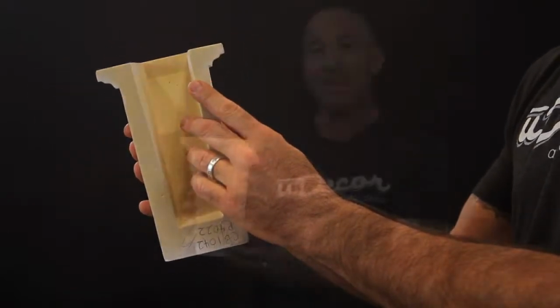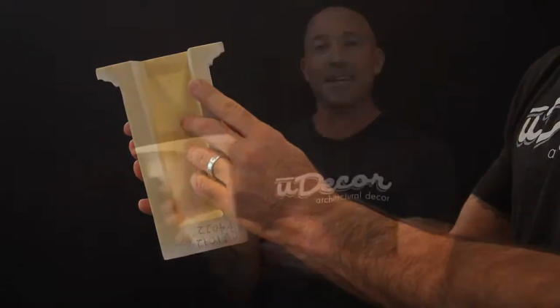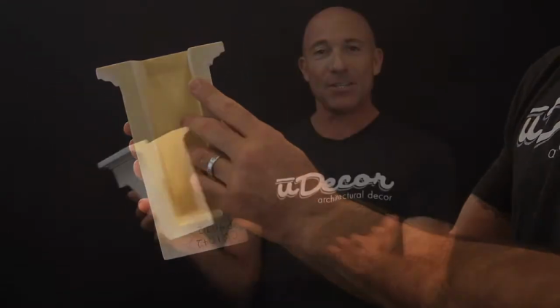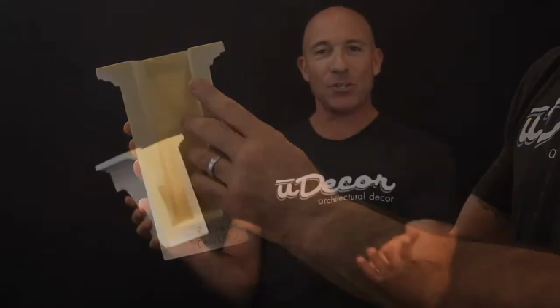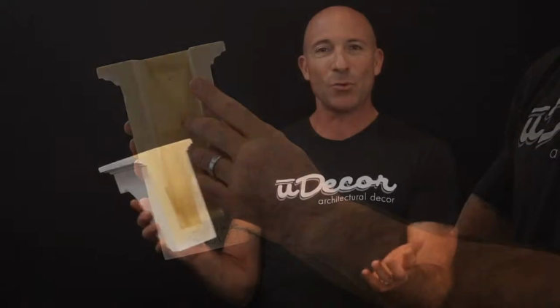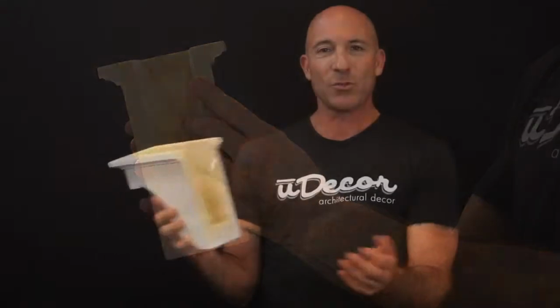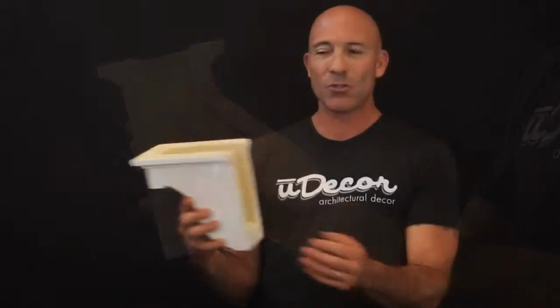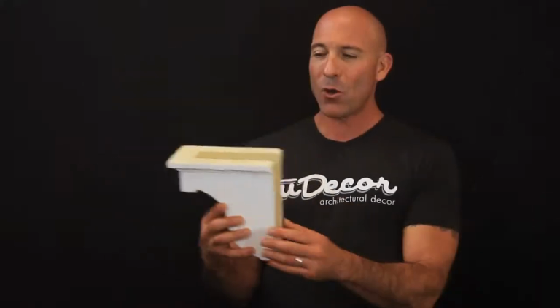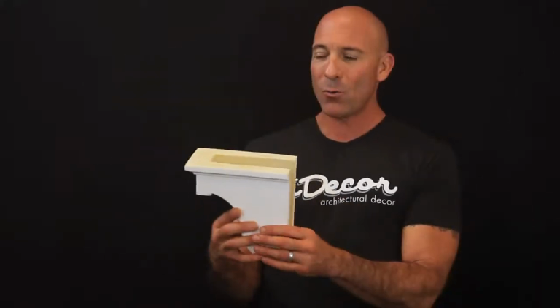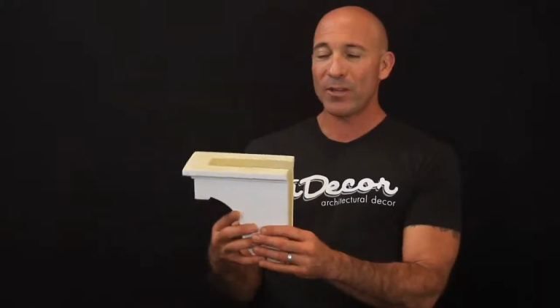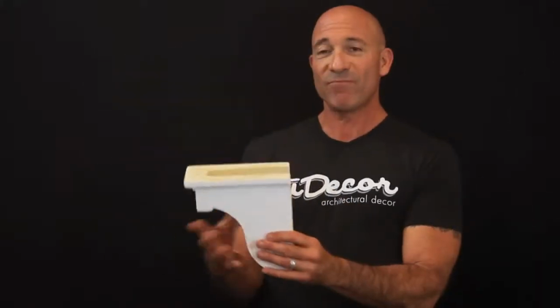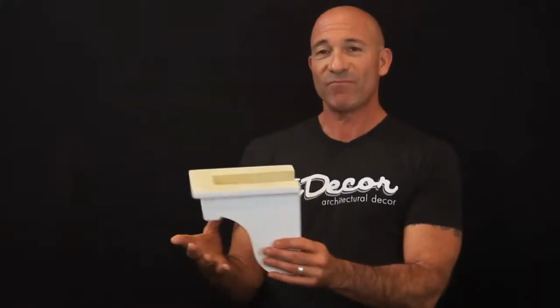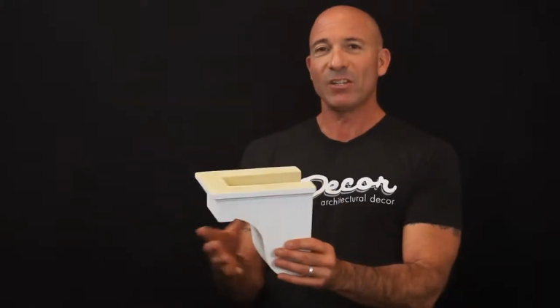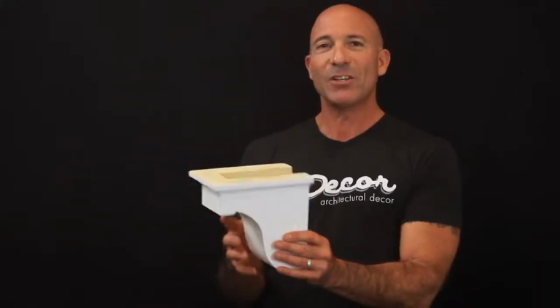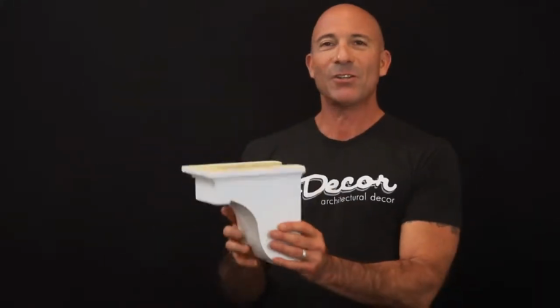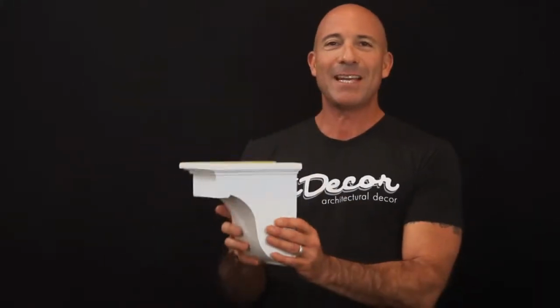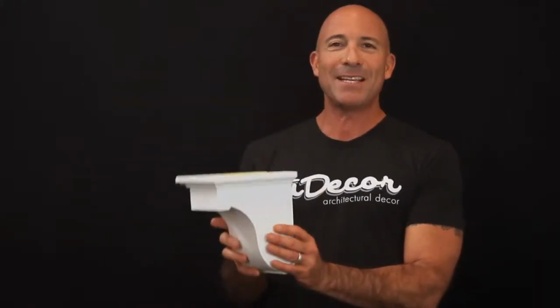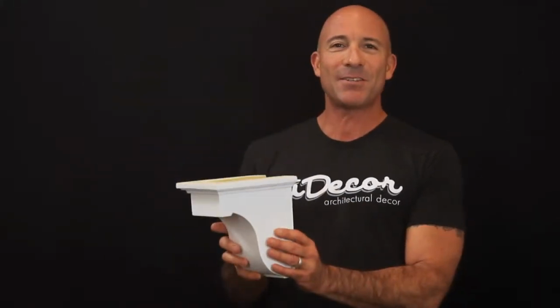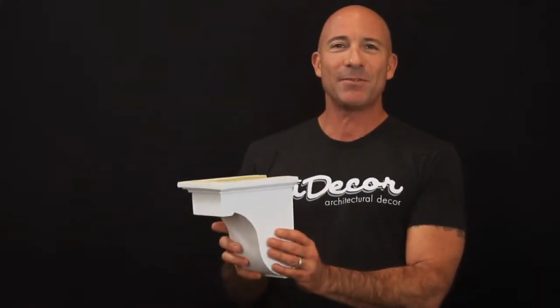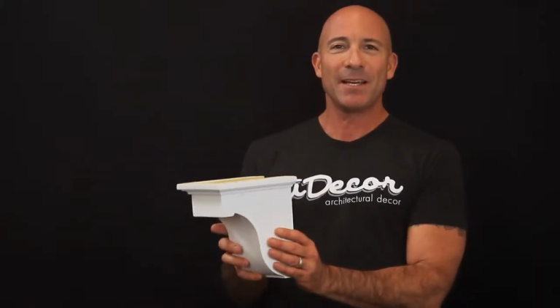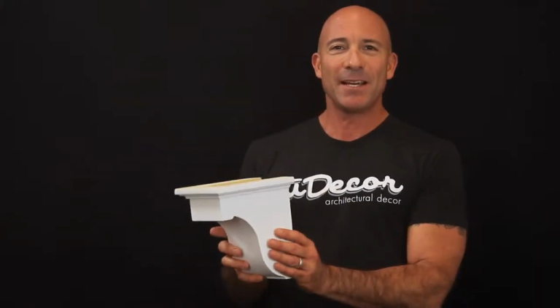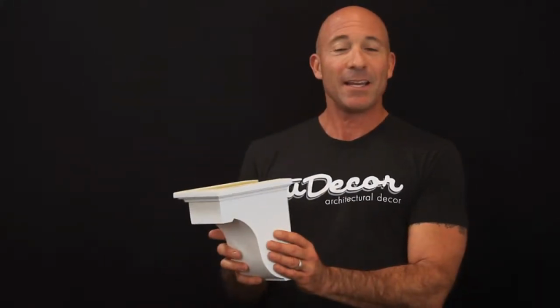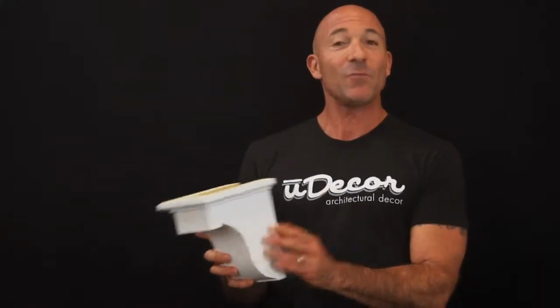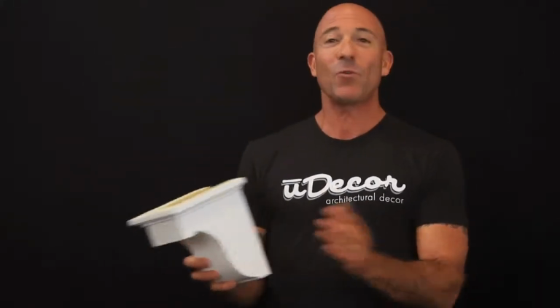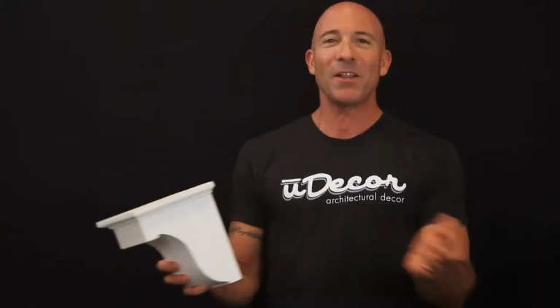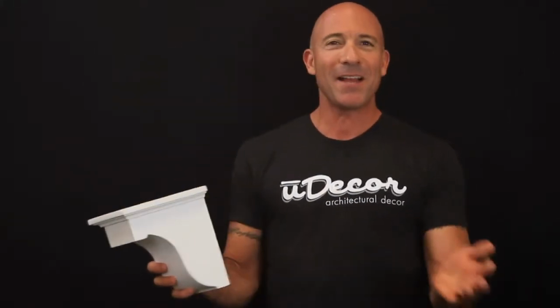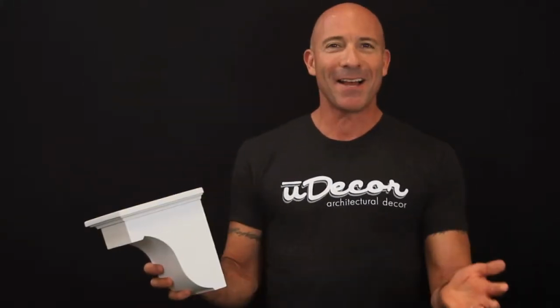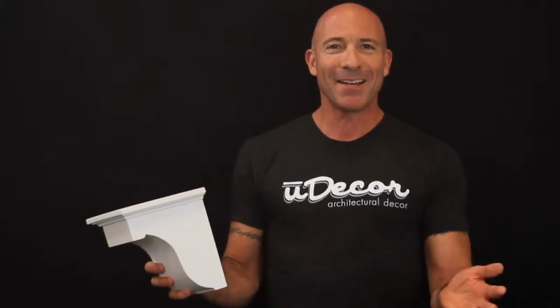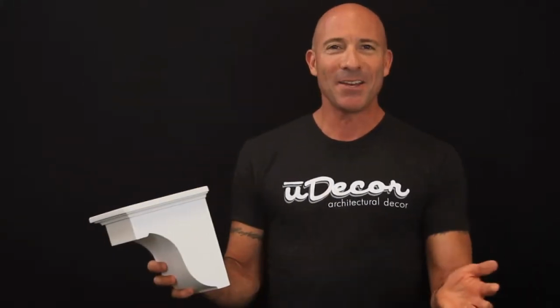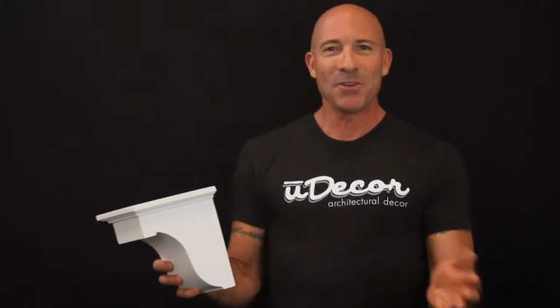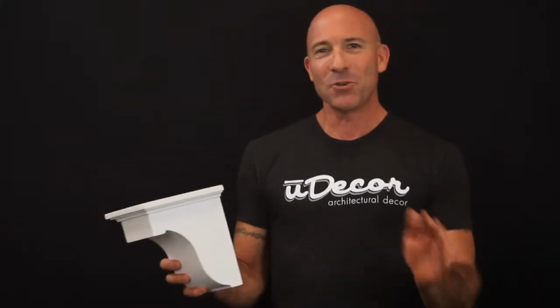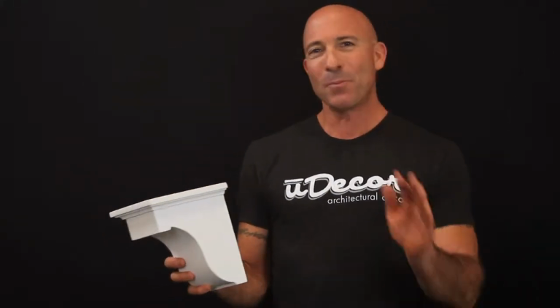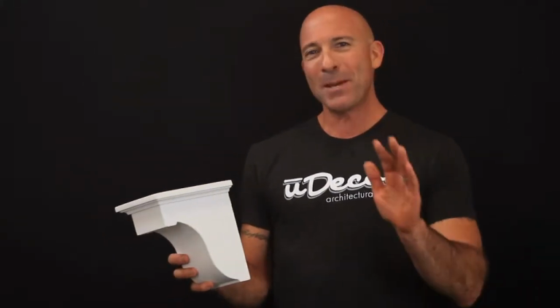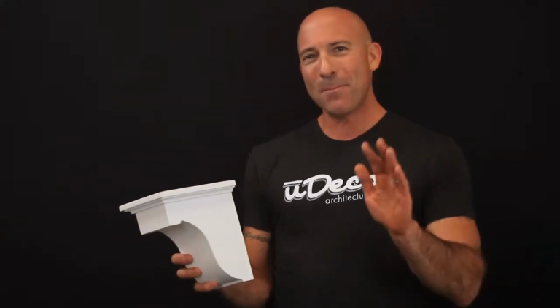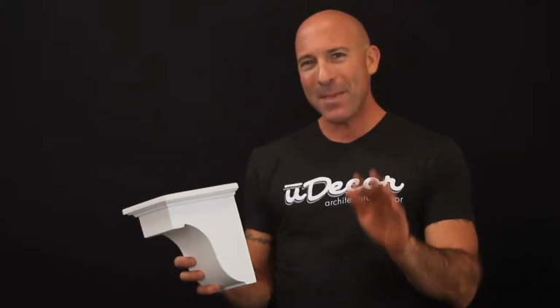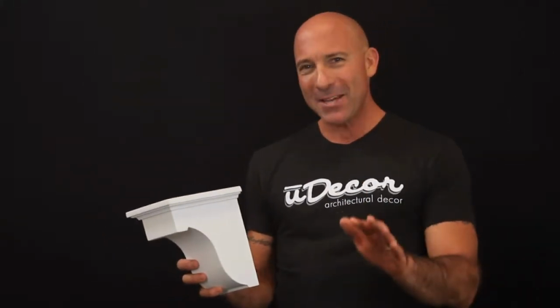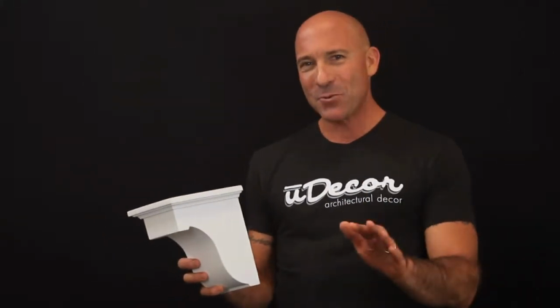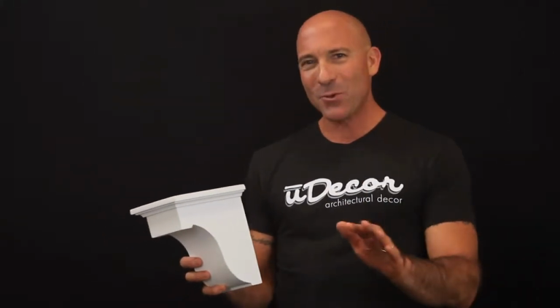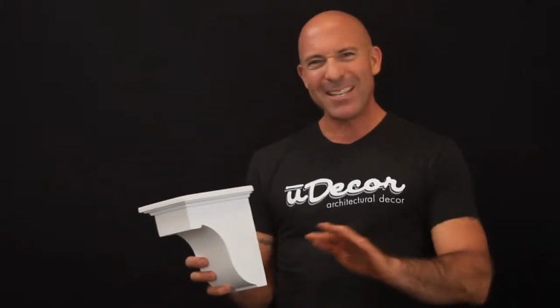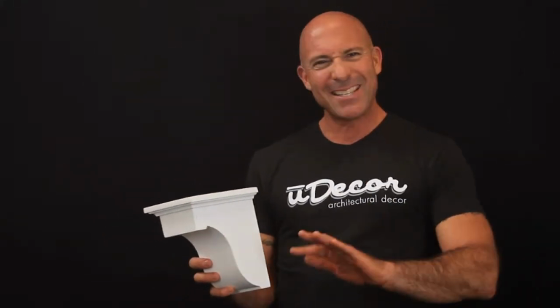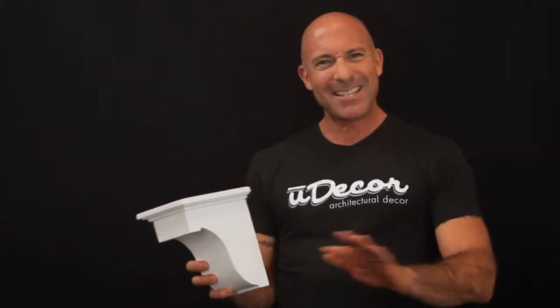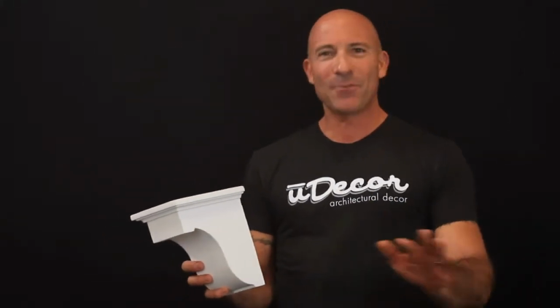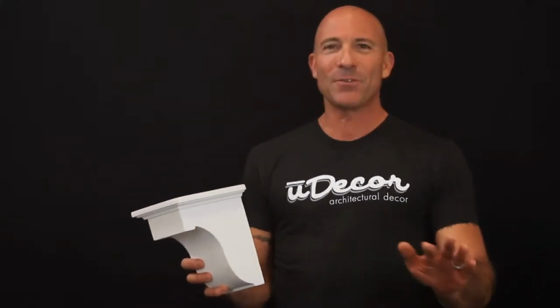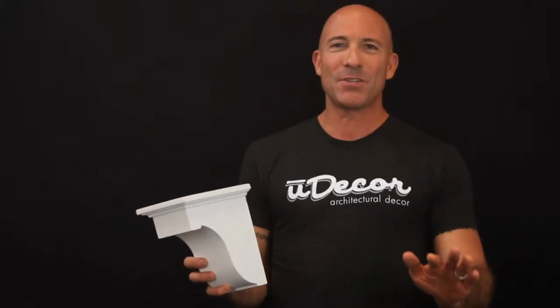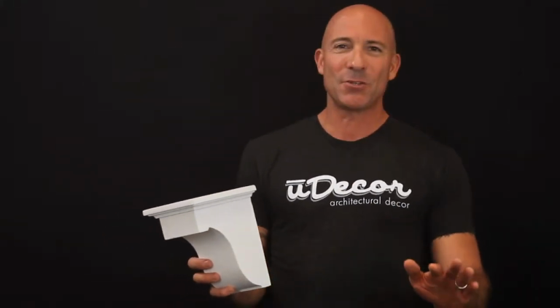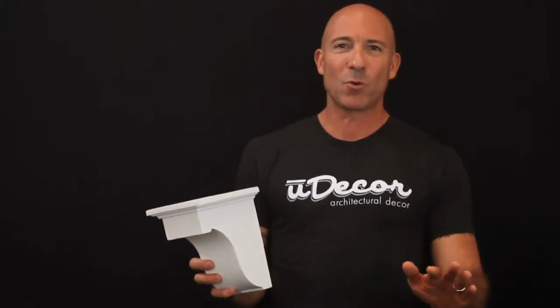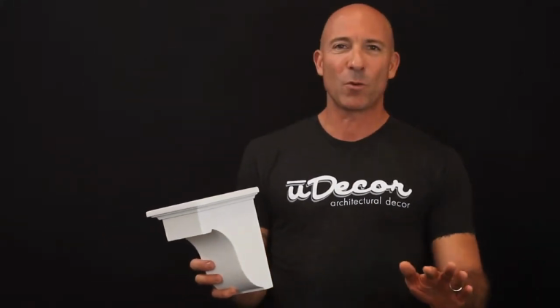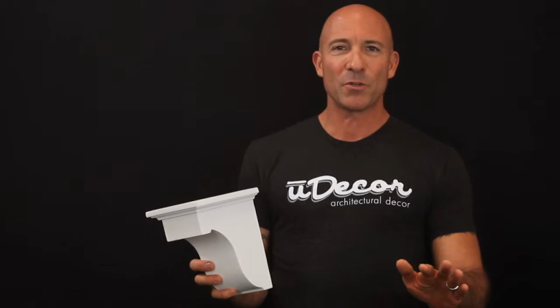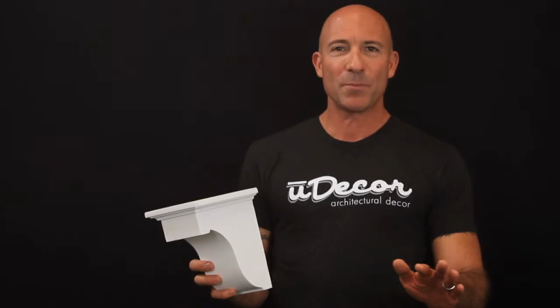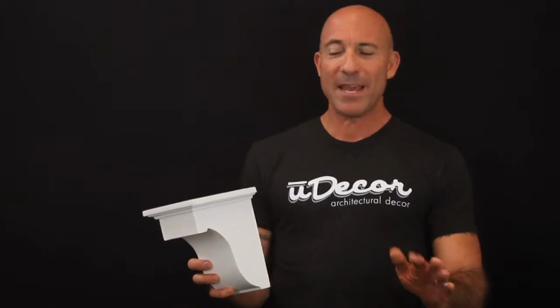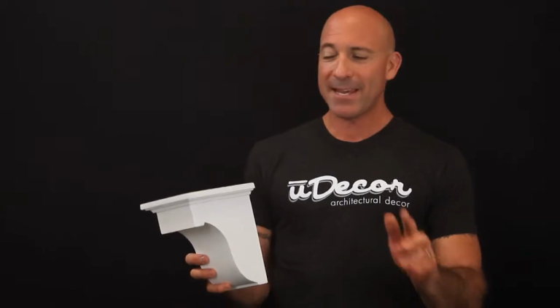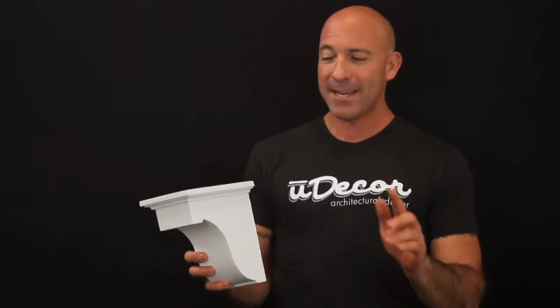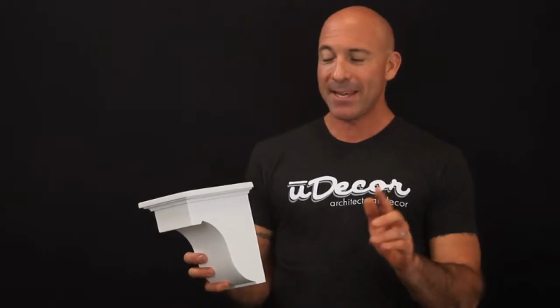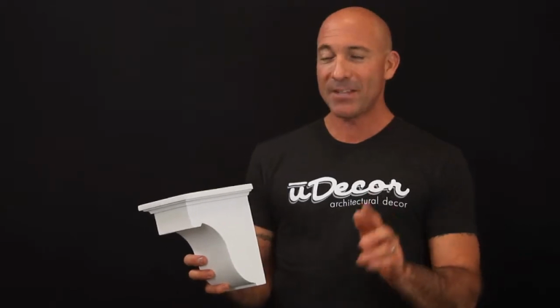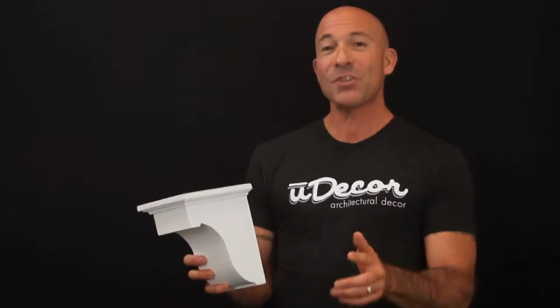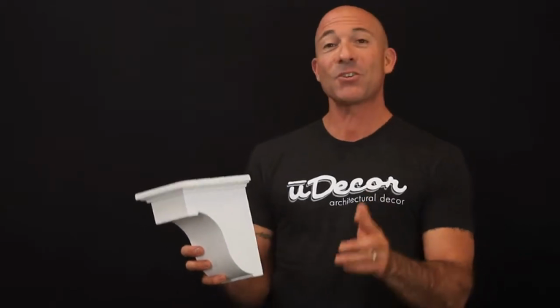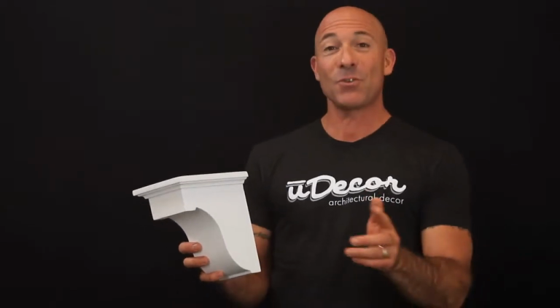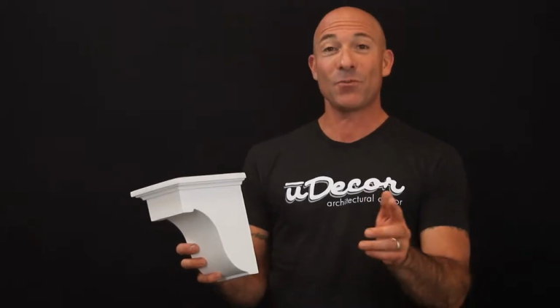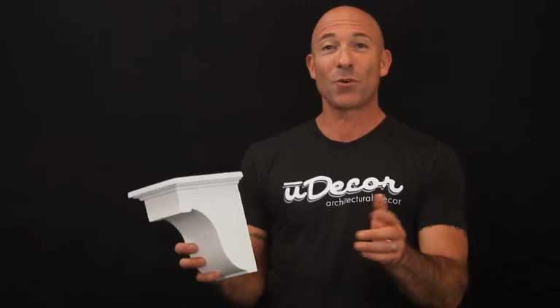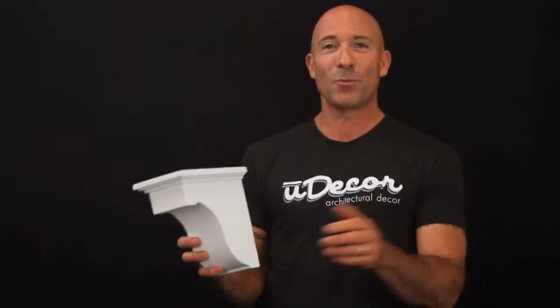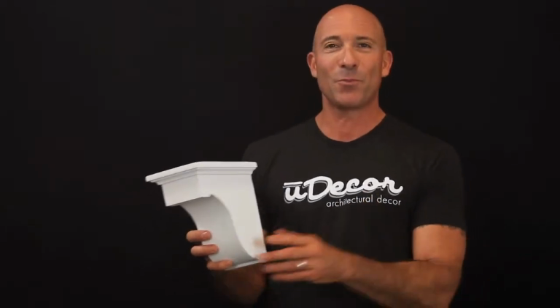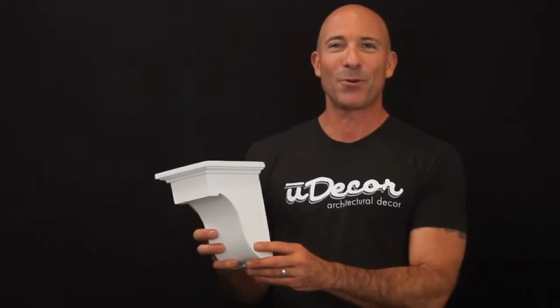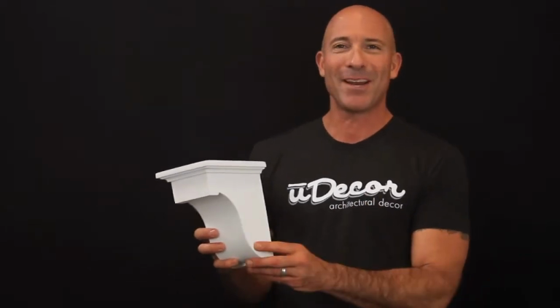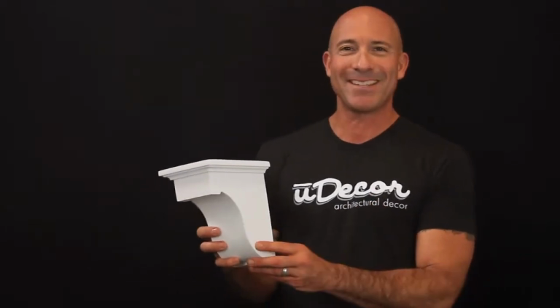Easy to install with a little adhesive, and voila! You'll be amazed what a difference these corbels make at such an affordable price.